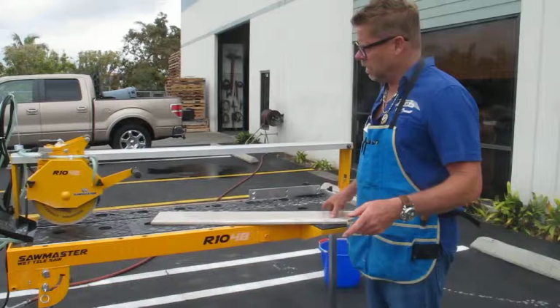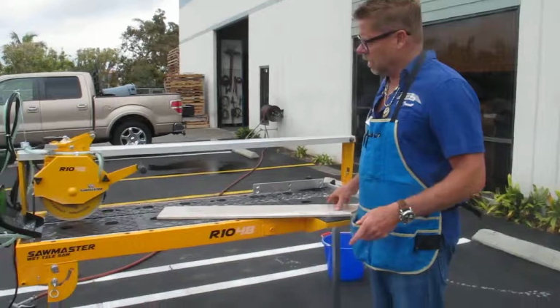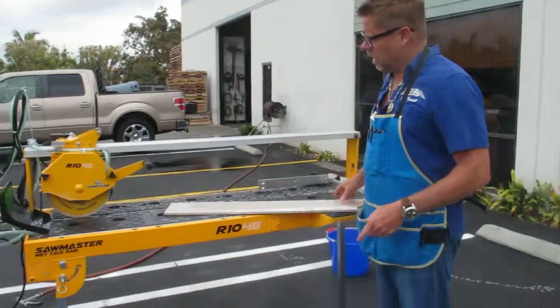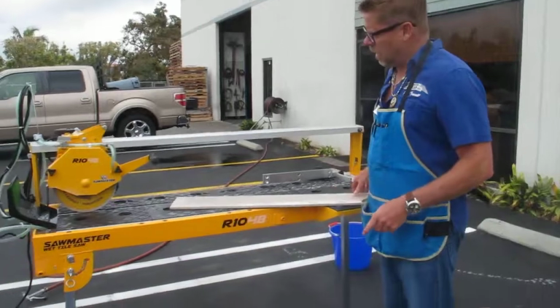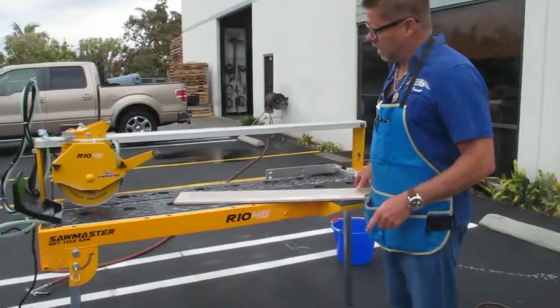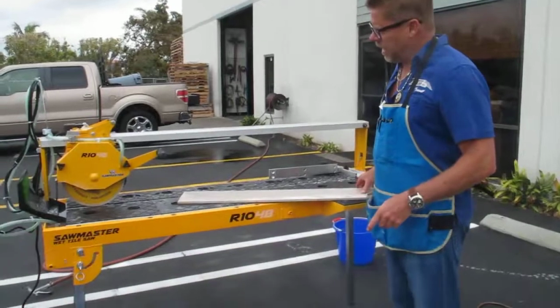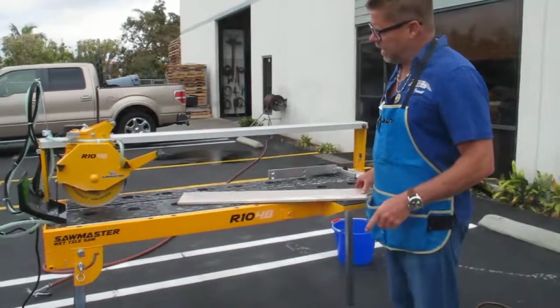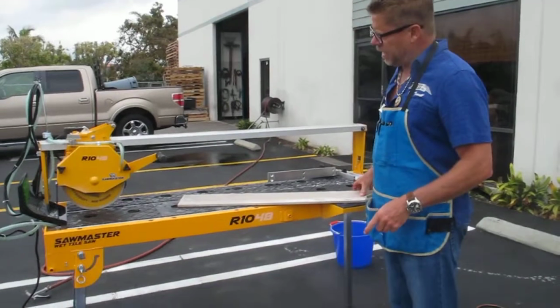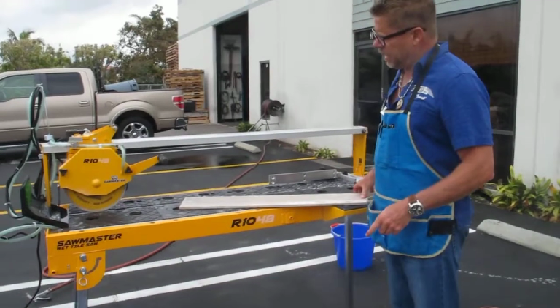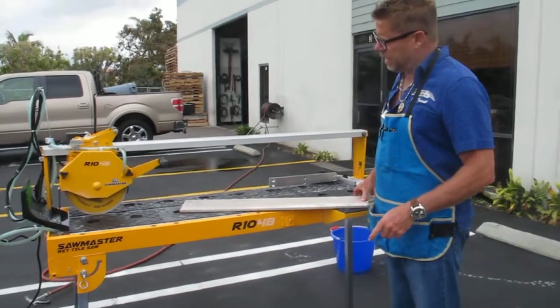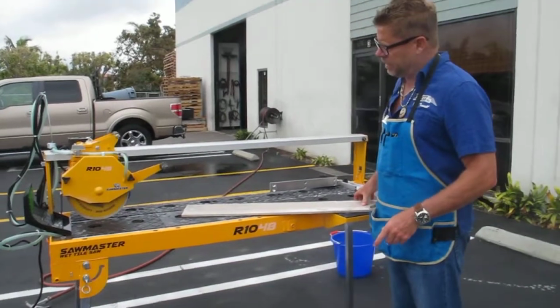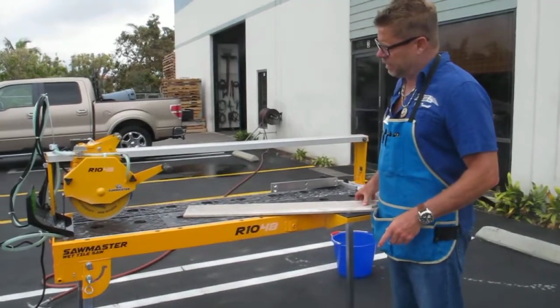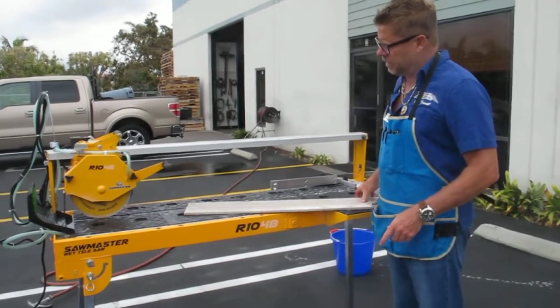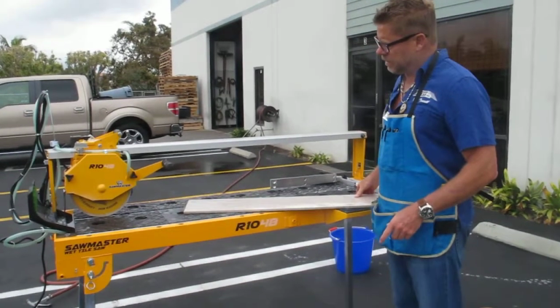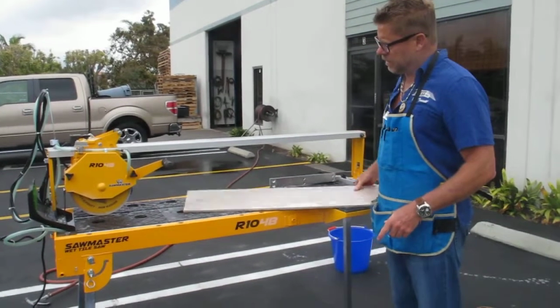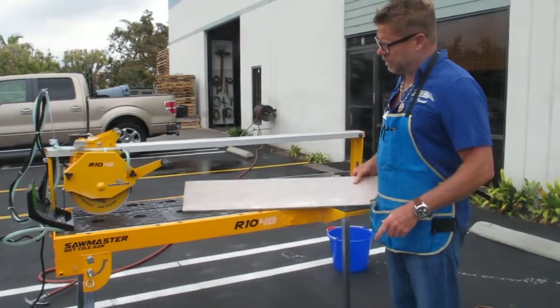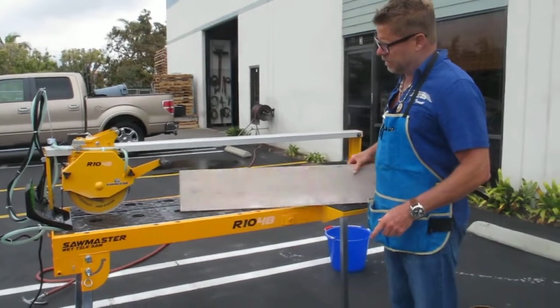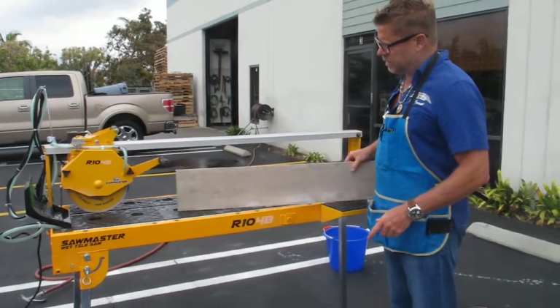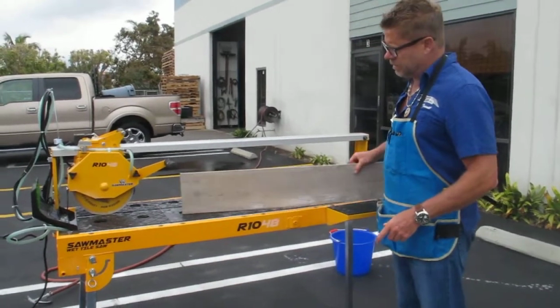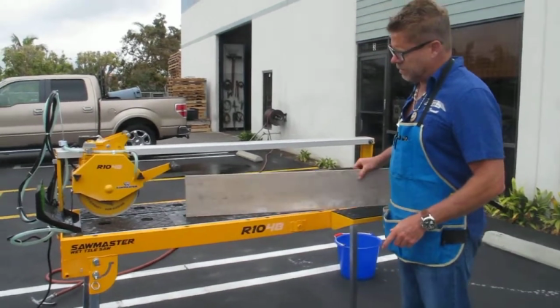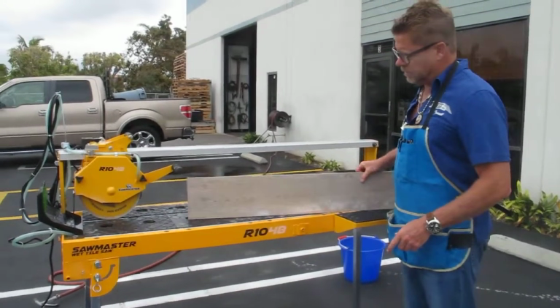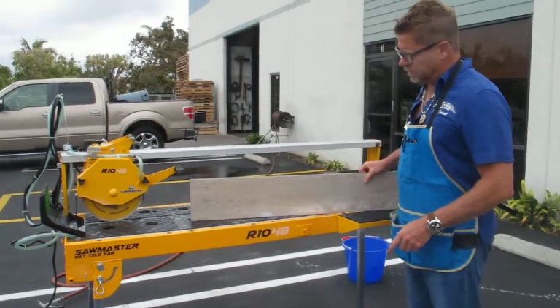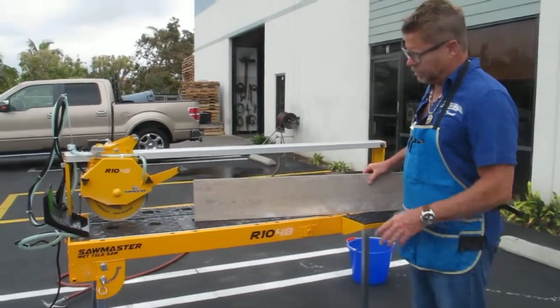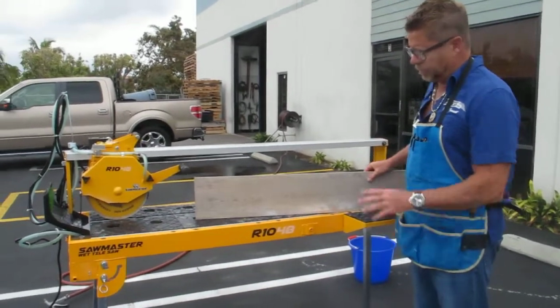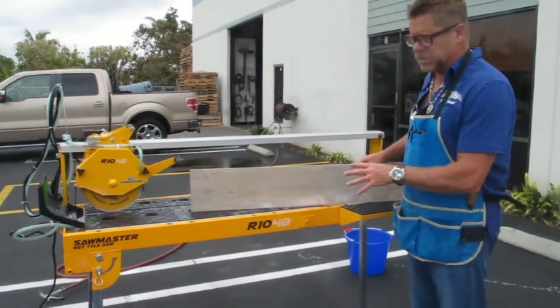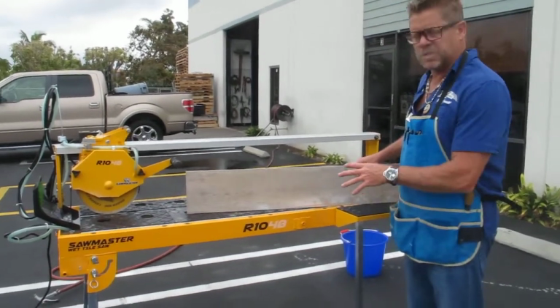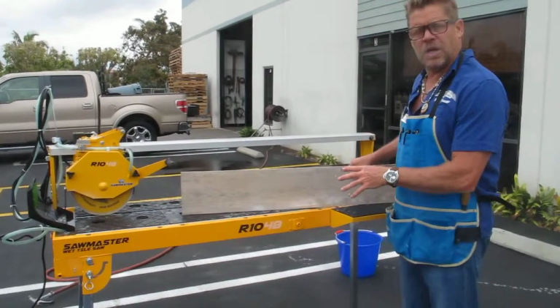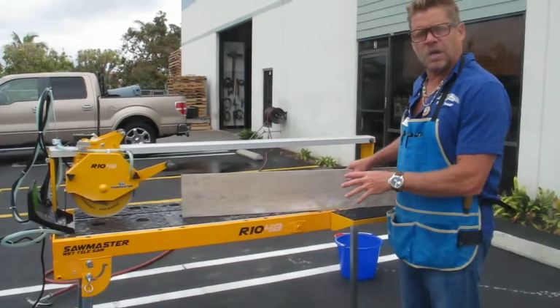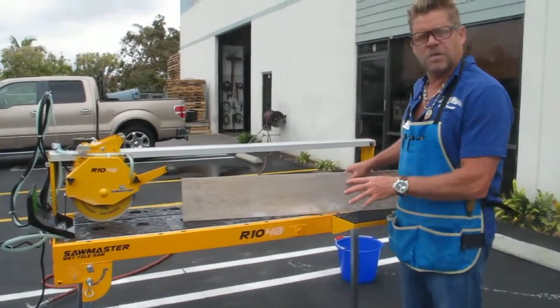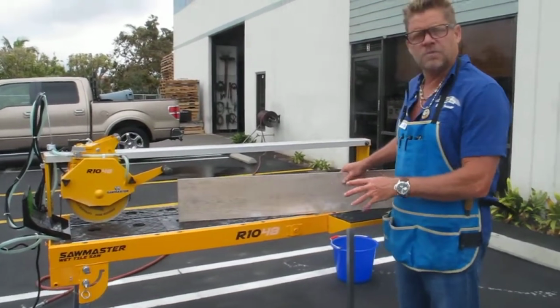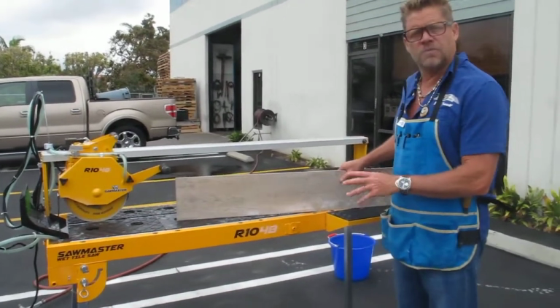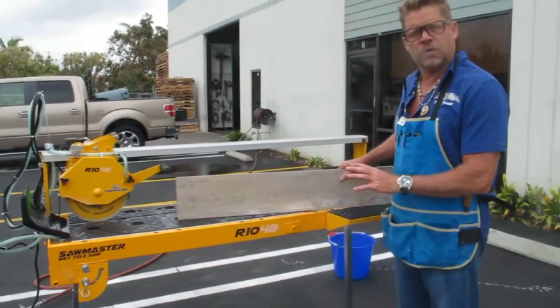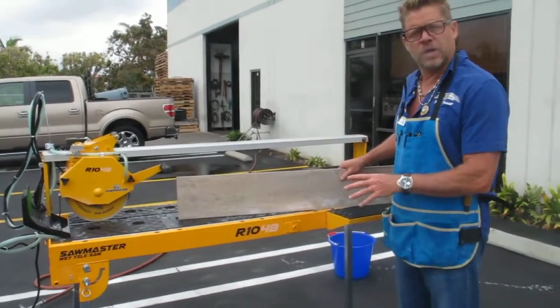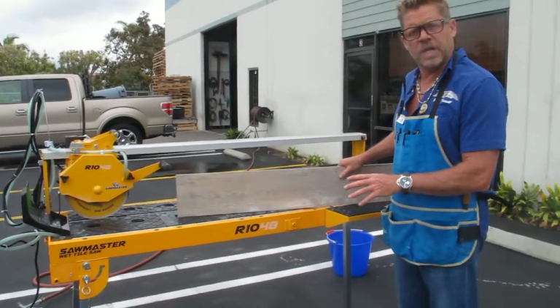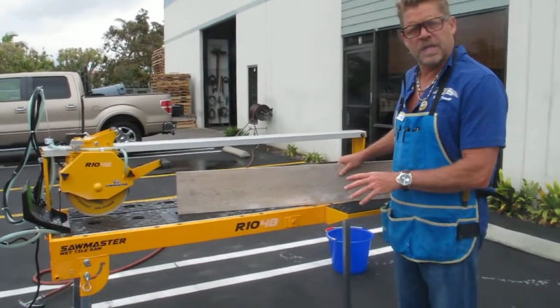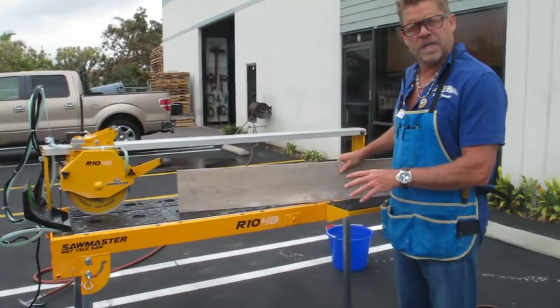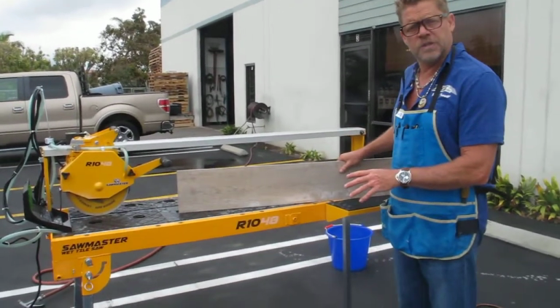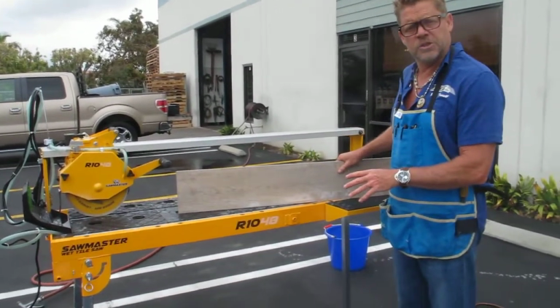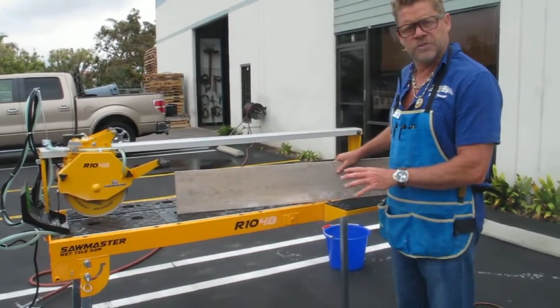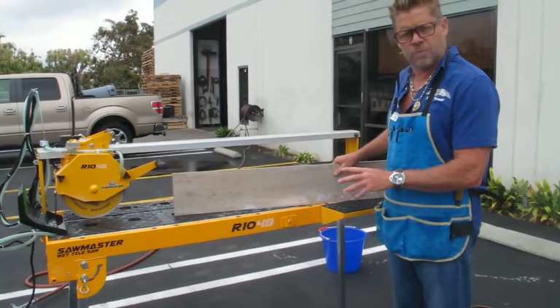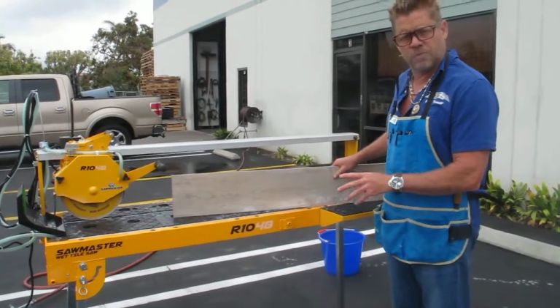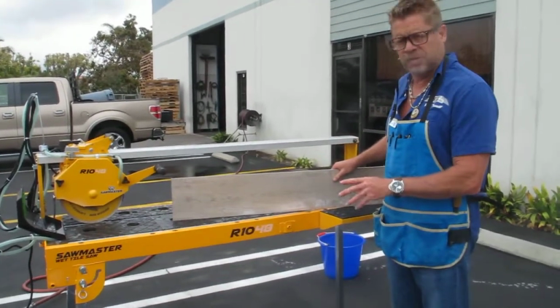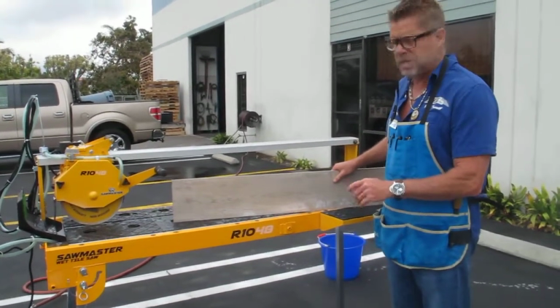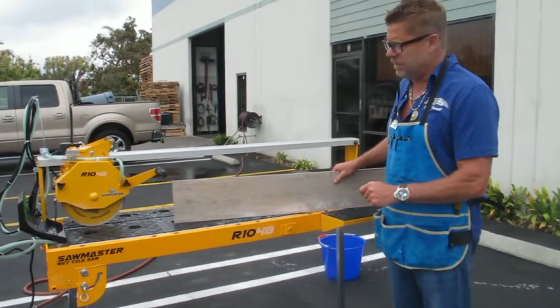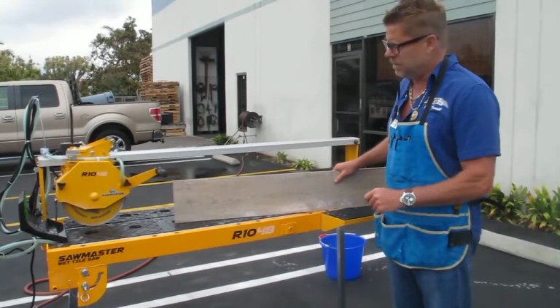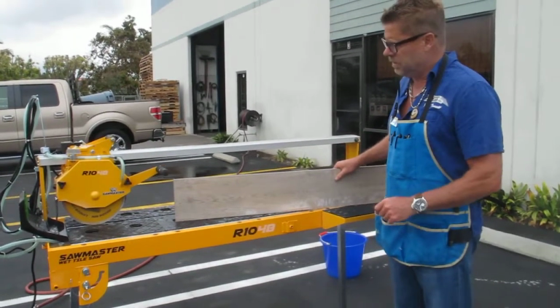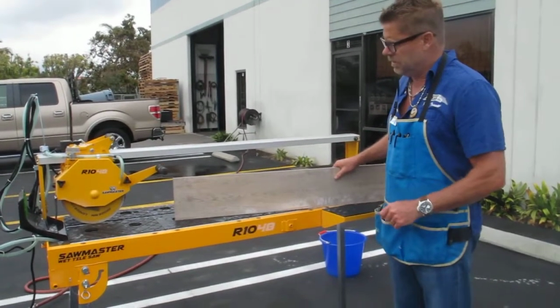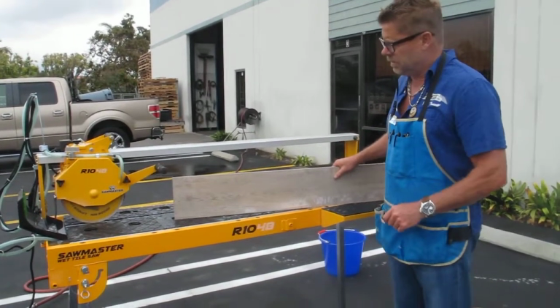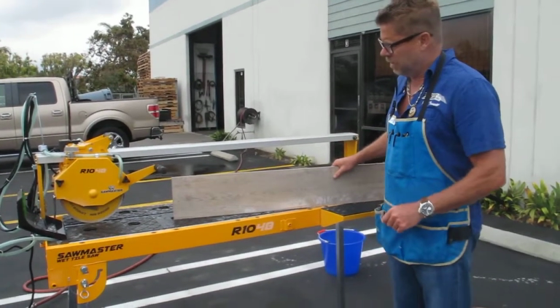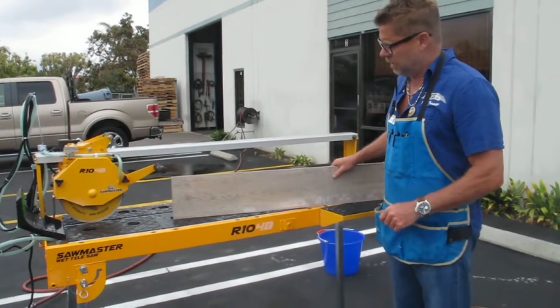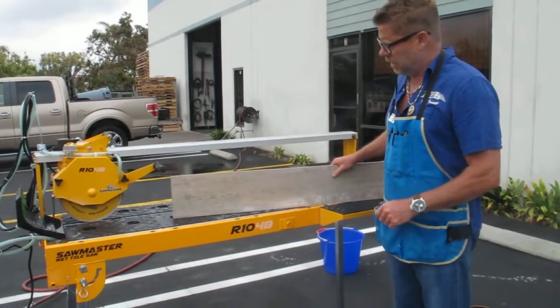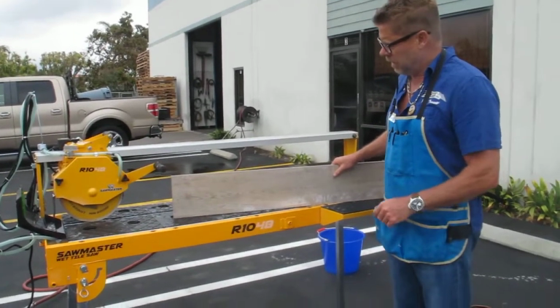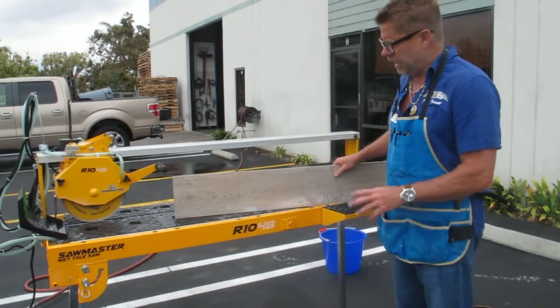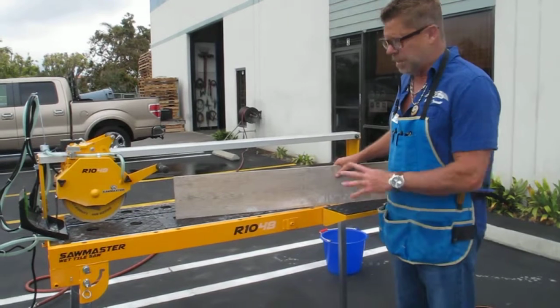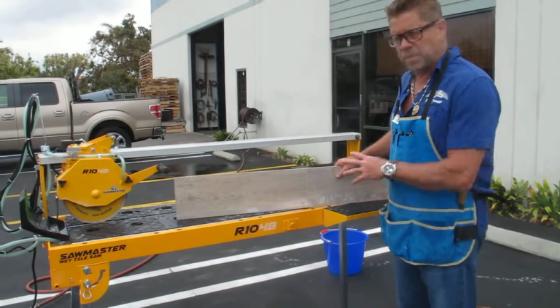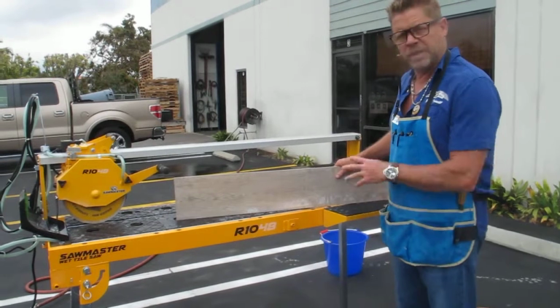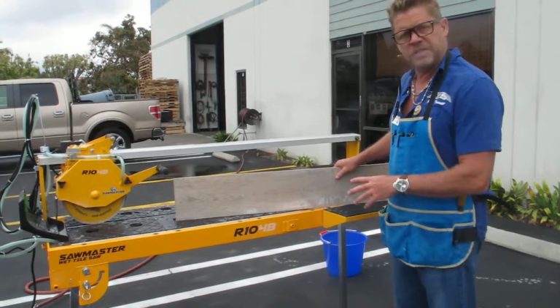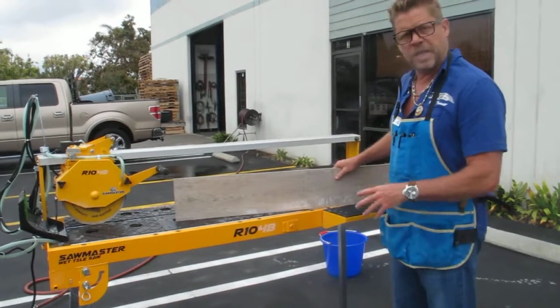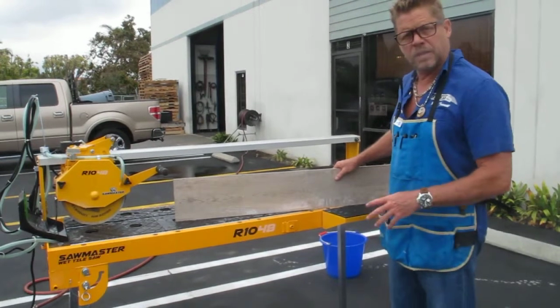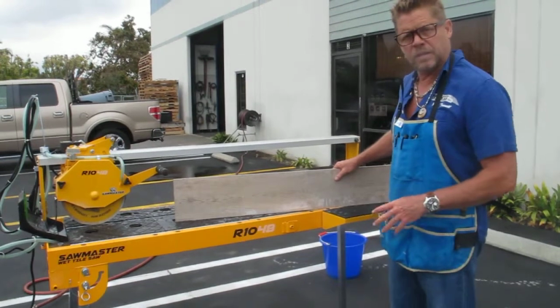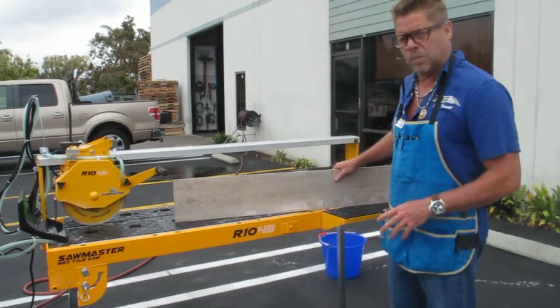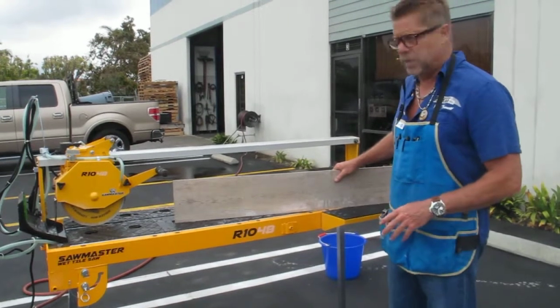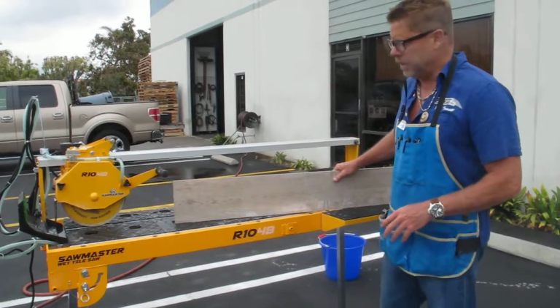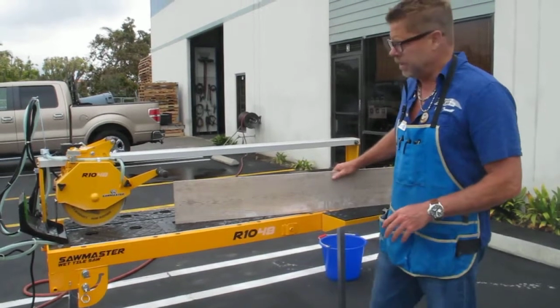Bridge saw, 48 inch, 4 feet — a lot of plank tile going in.